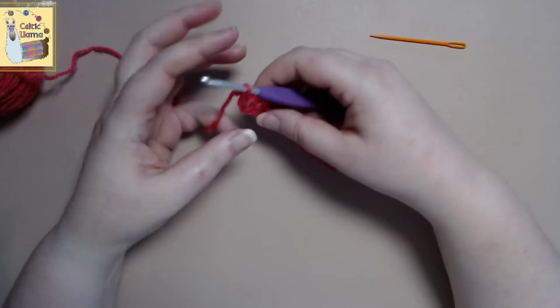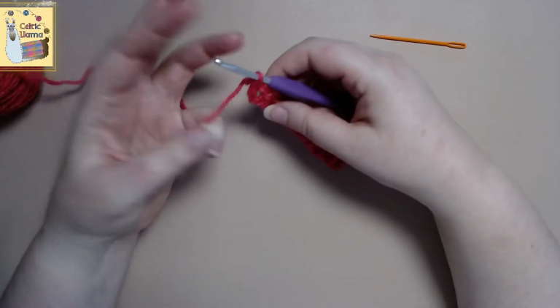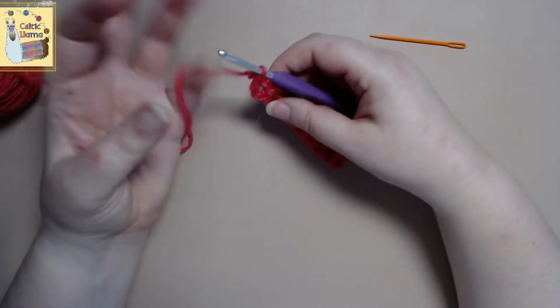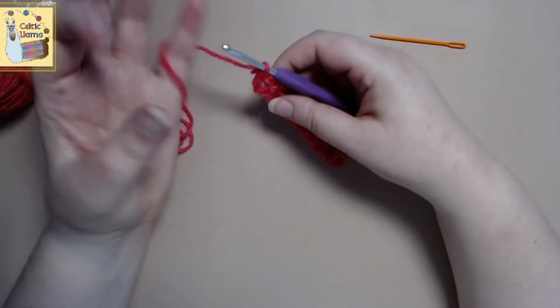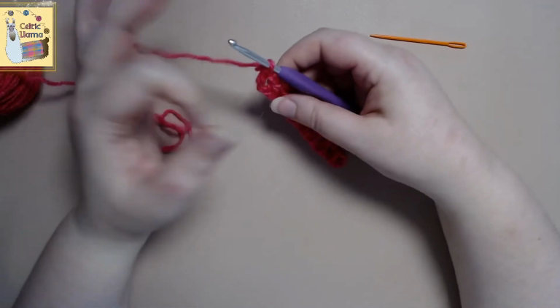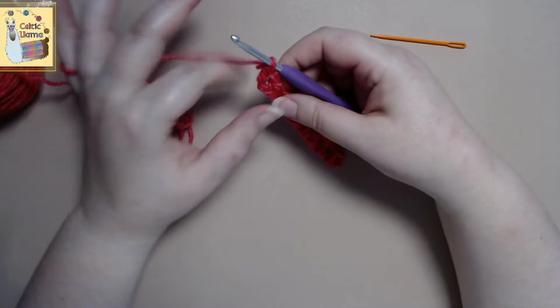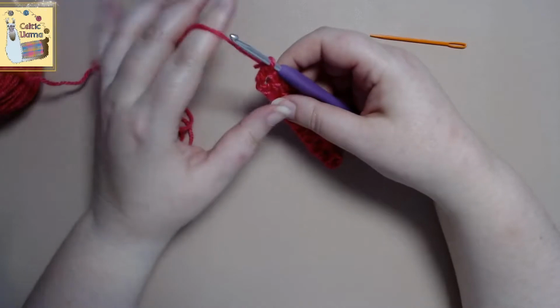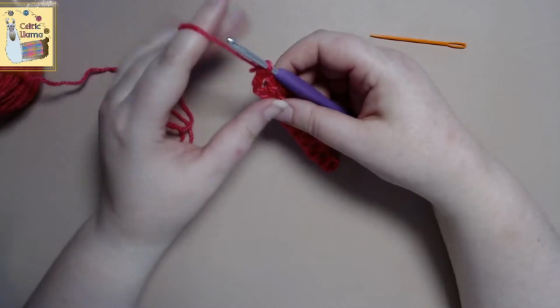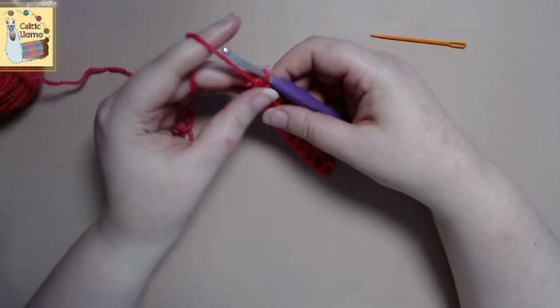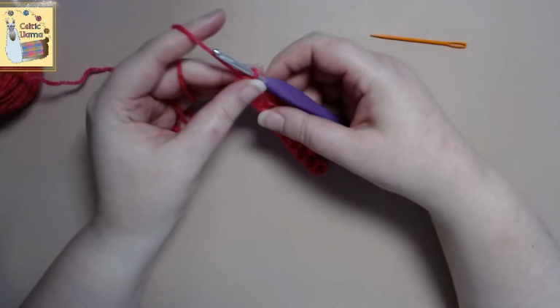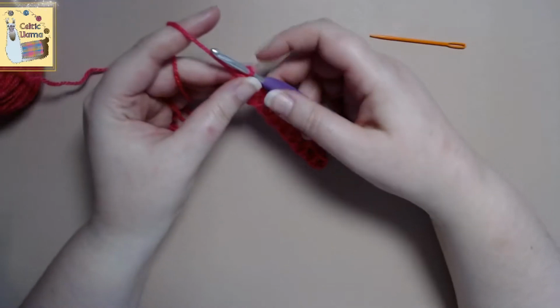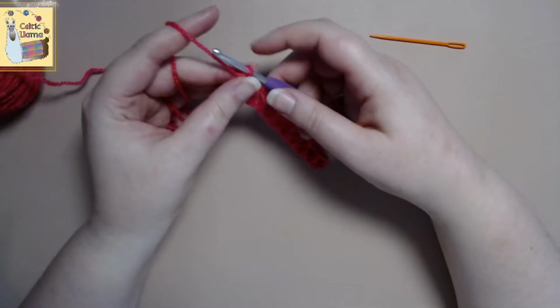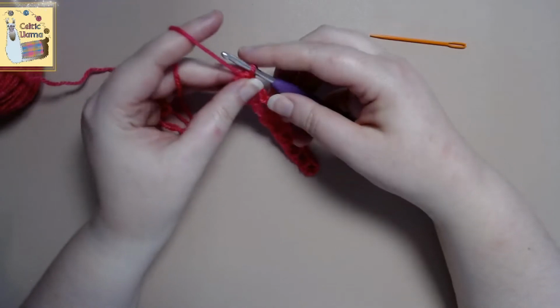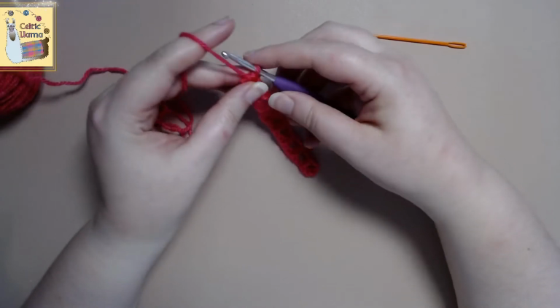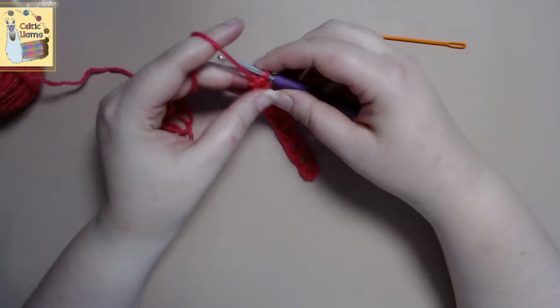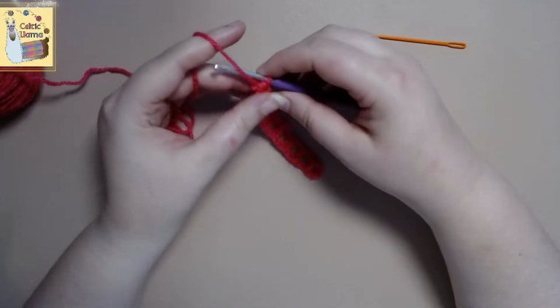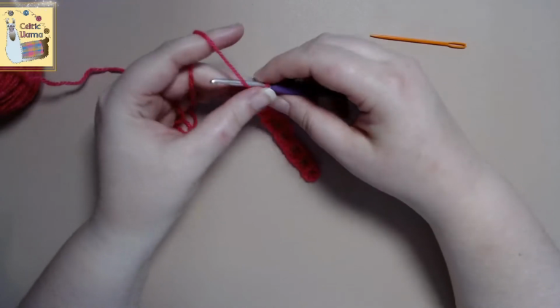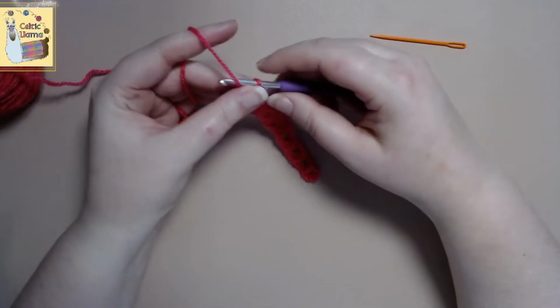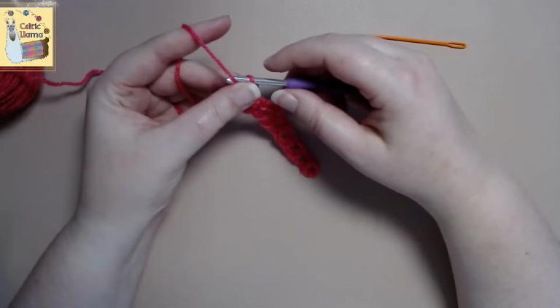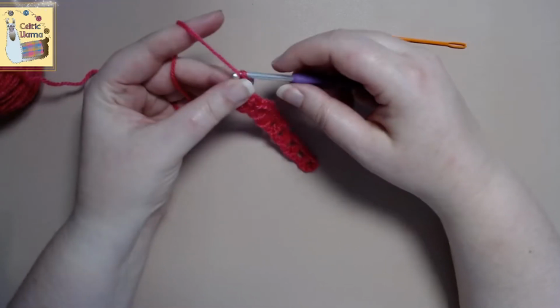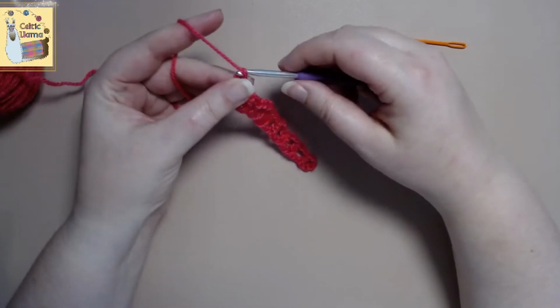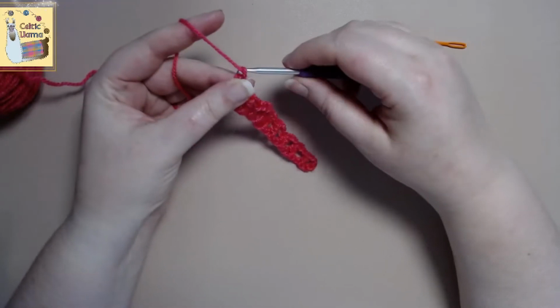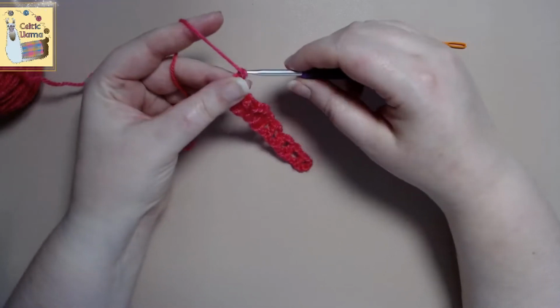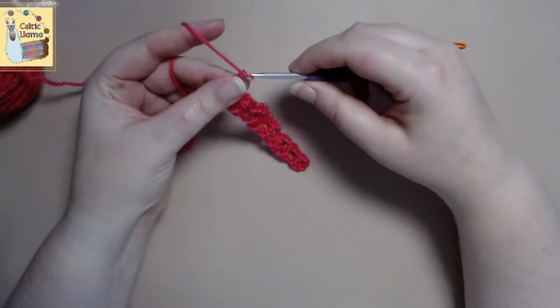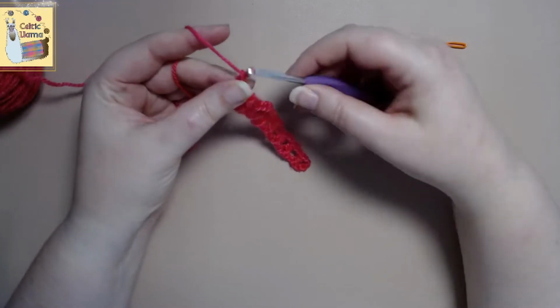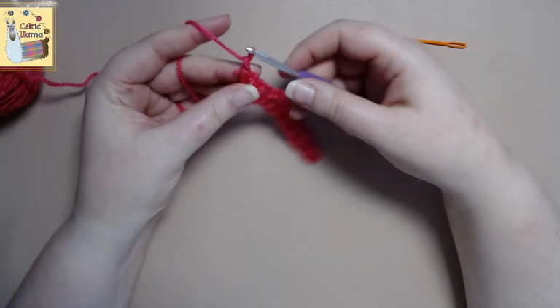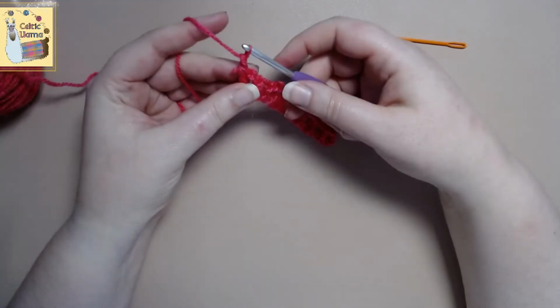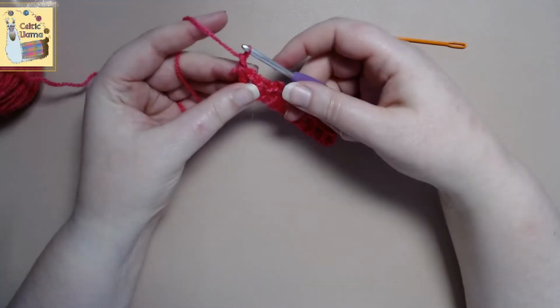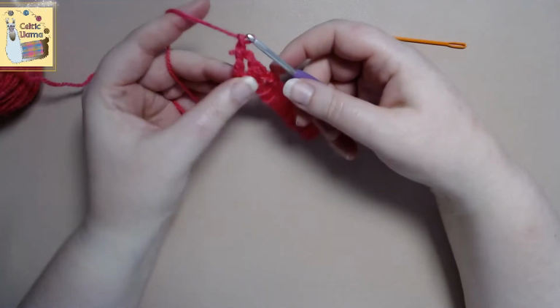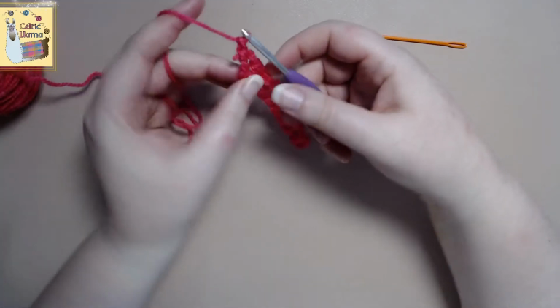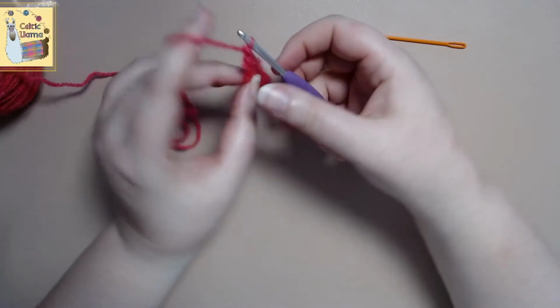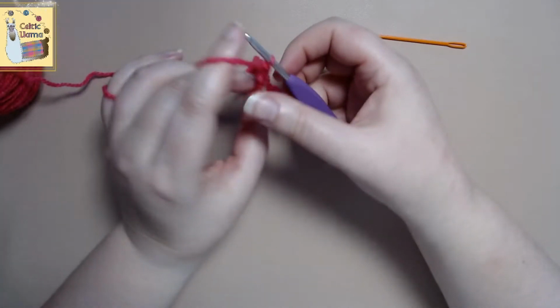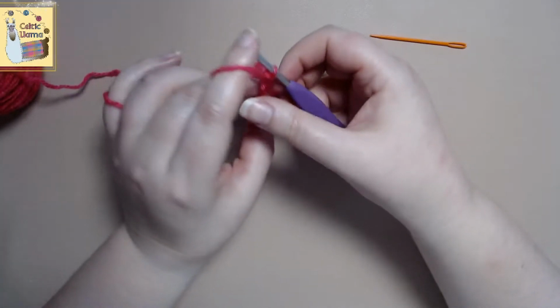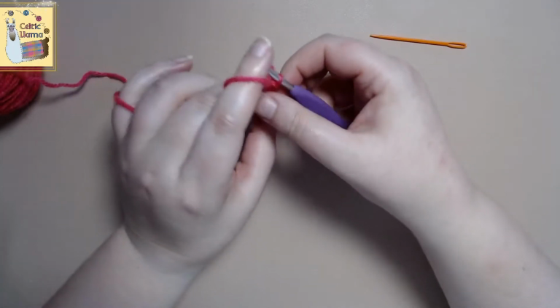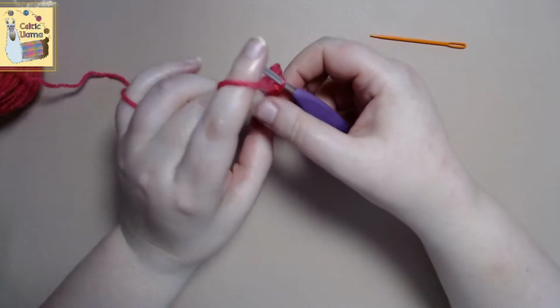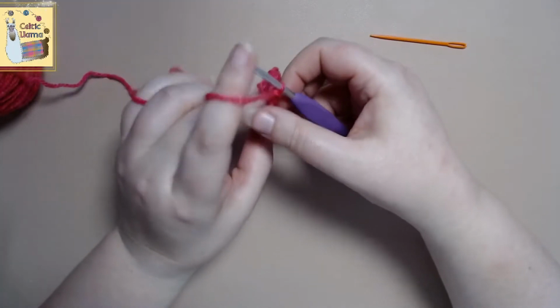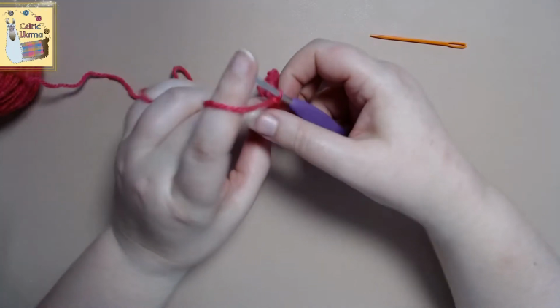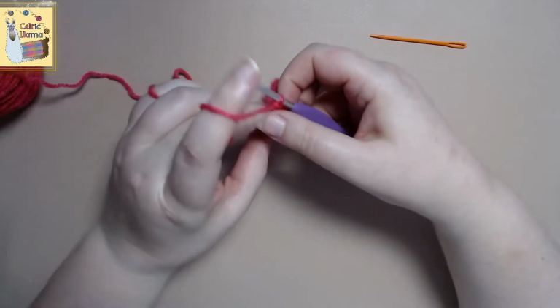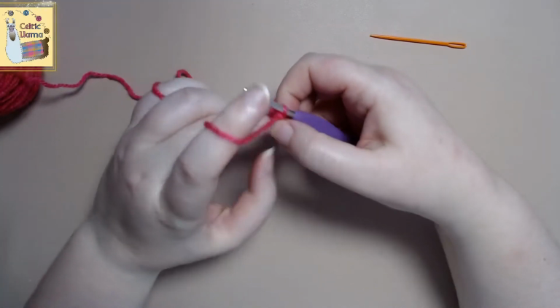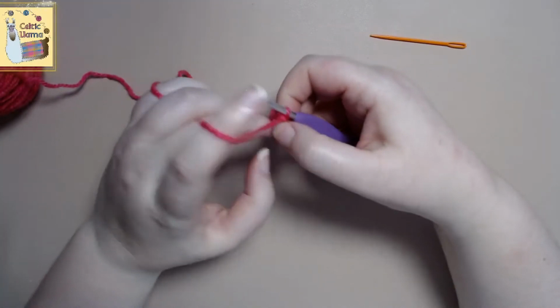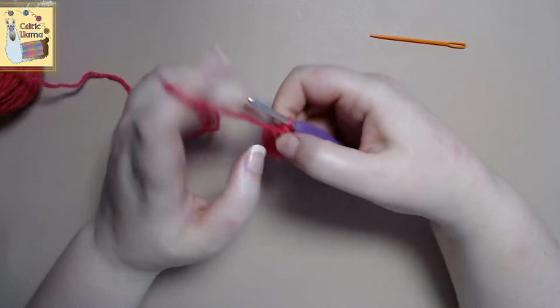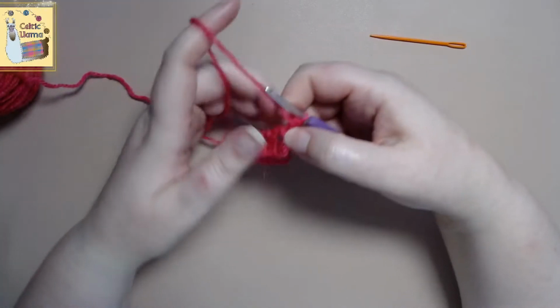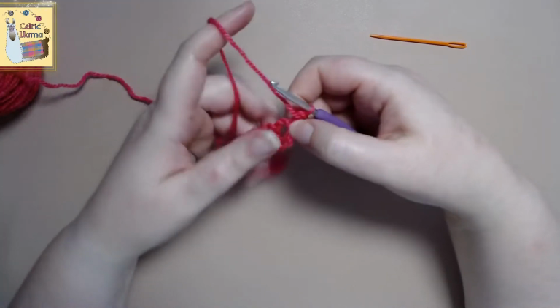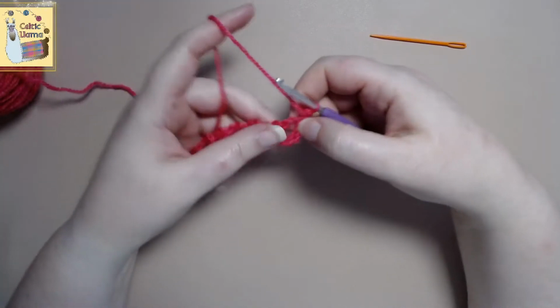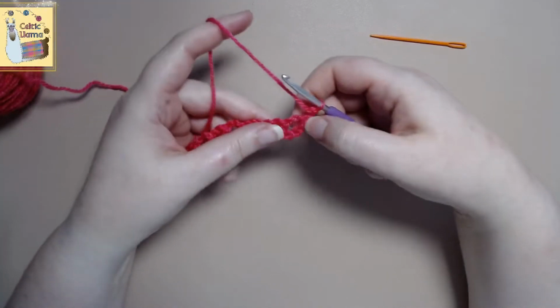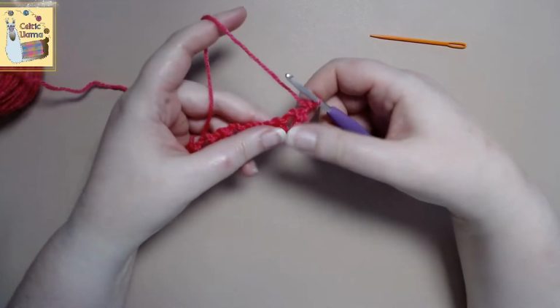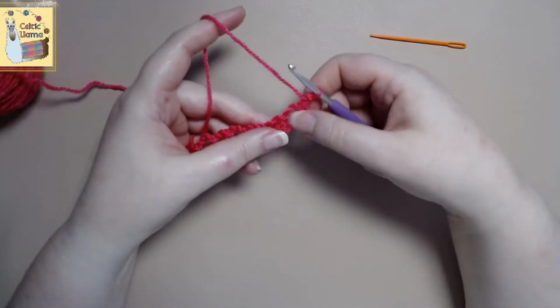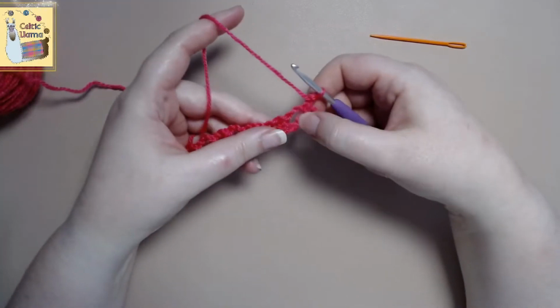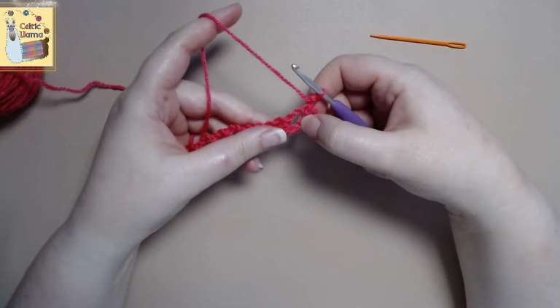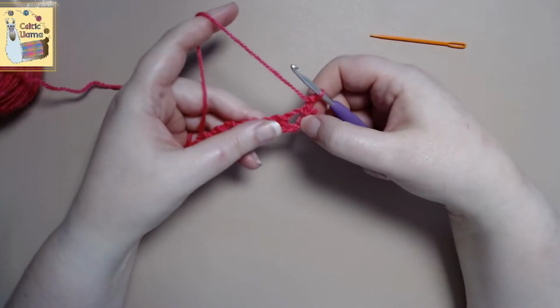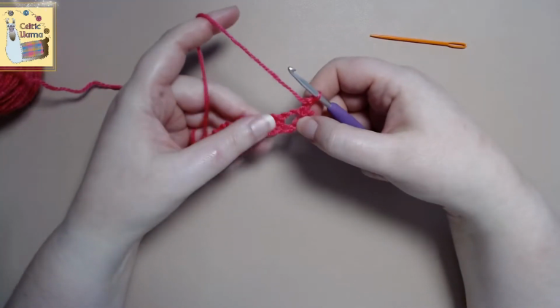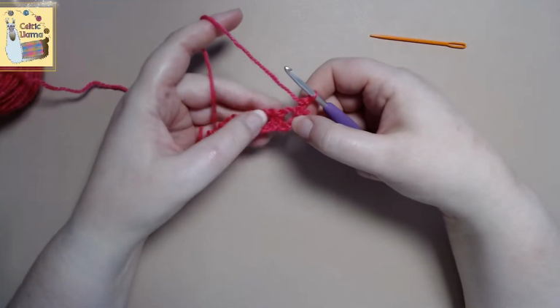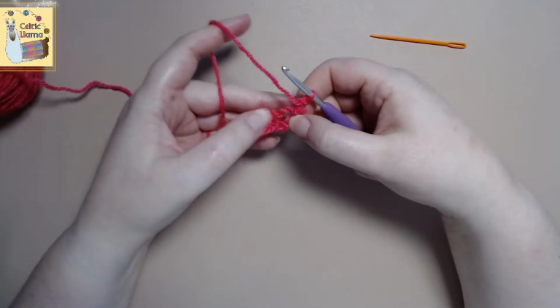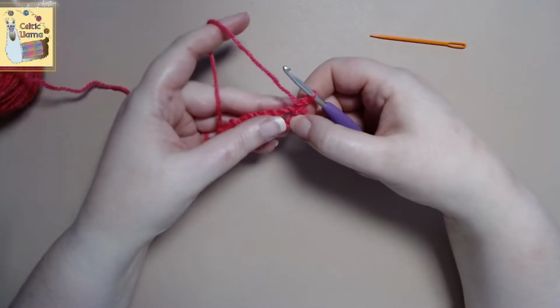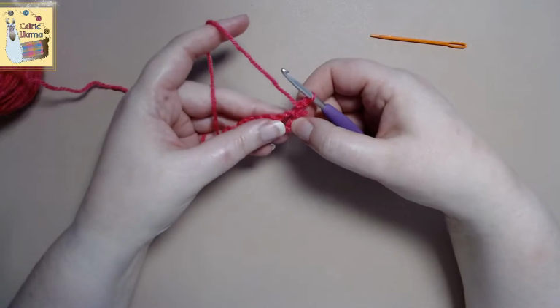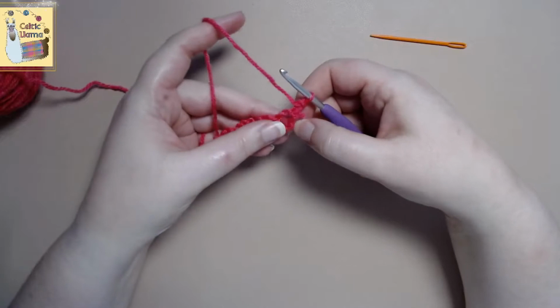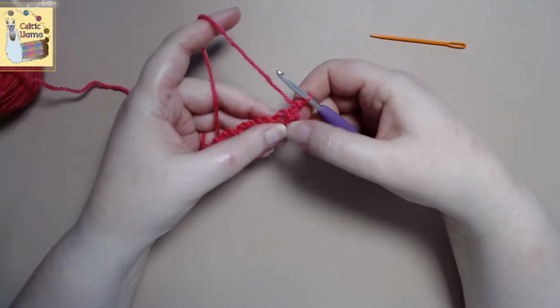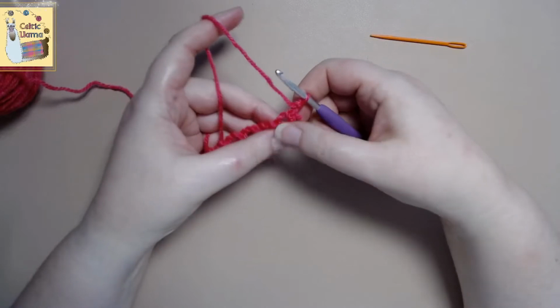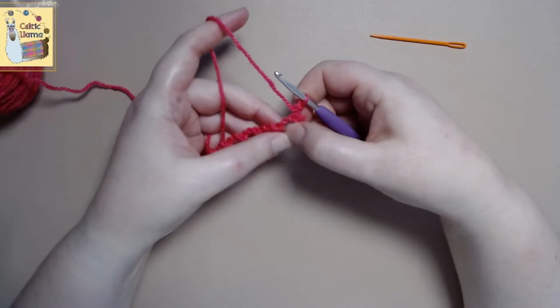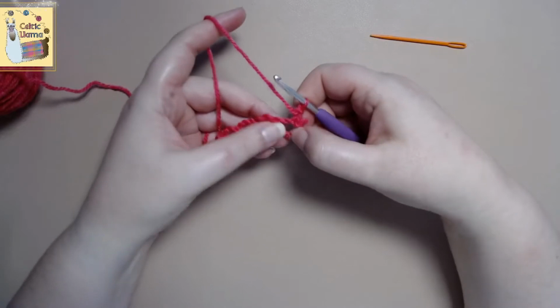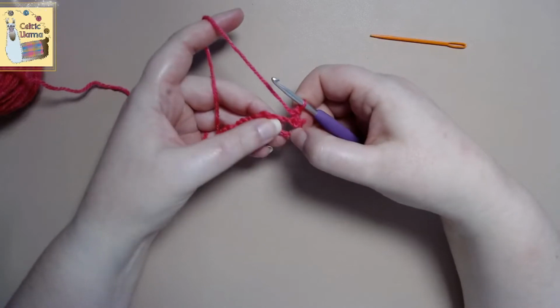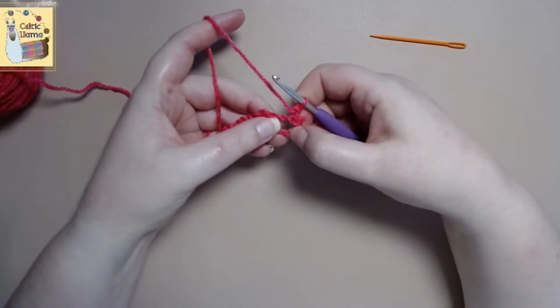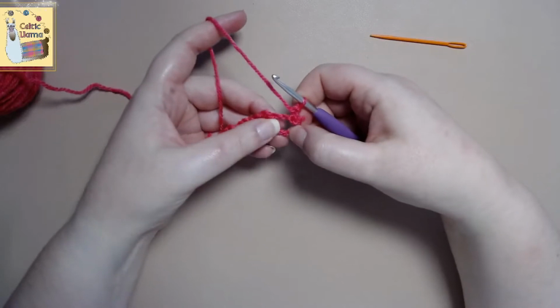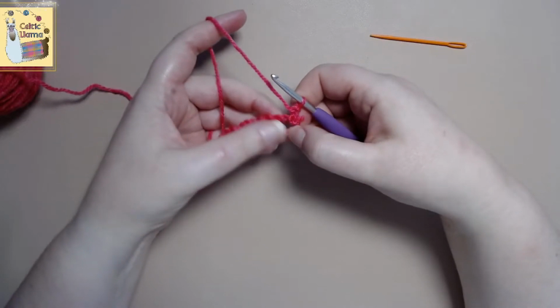This is what your first row should look like — a whole bunch of squares. Go ahead and chain one and turn your work. This is the foundation part for the flower.